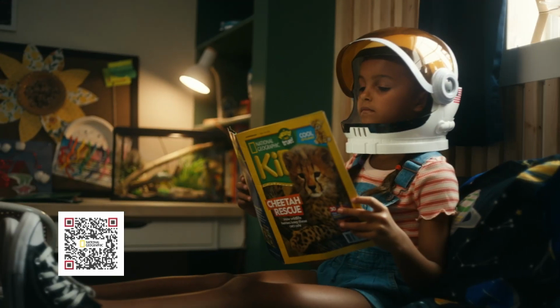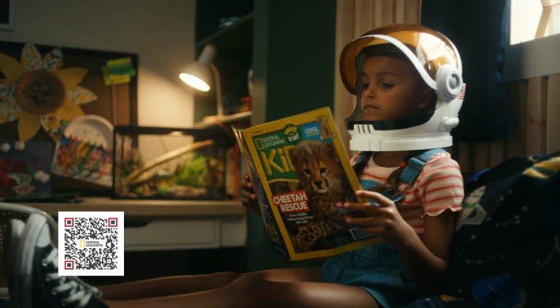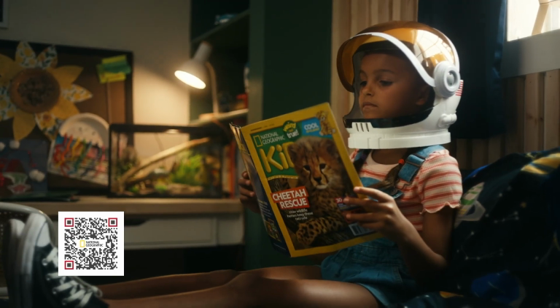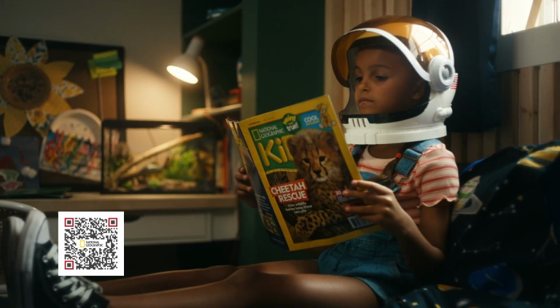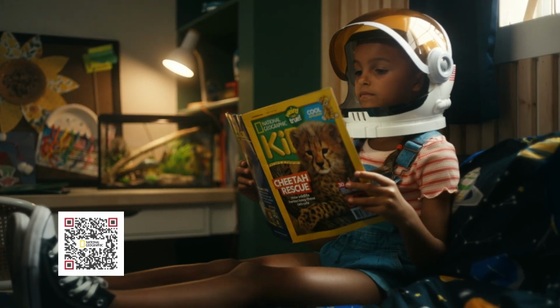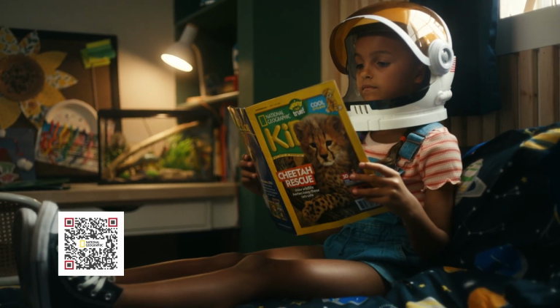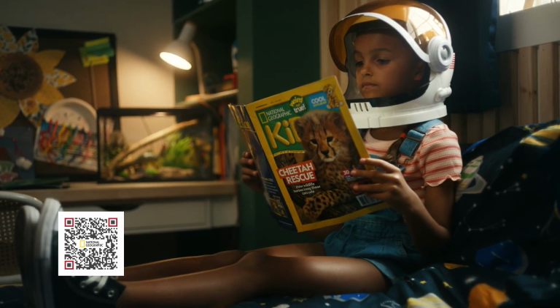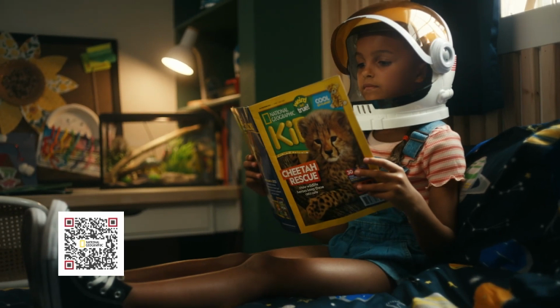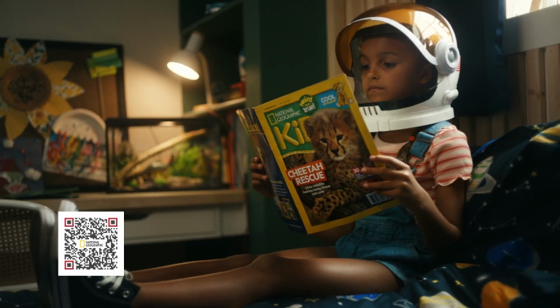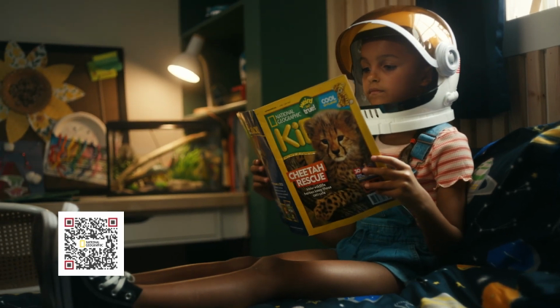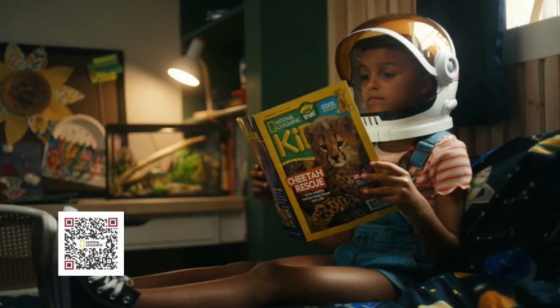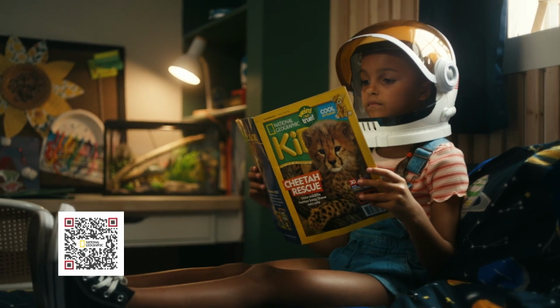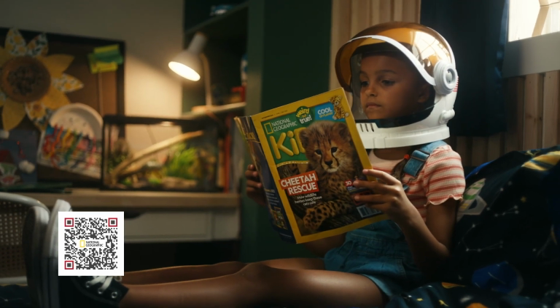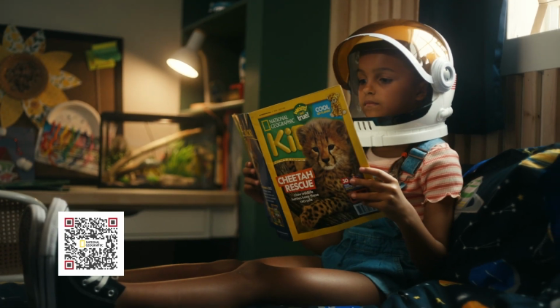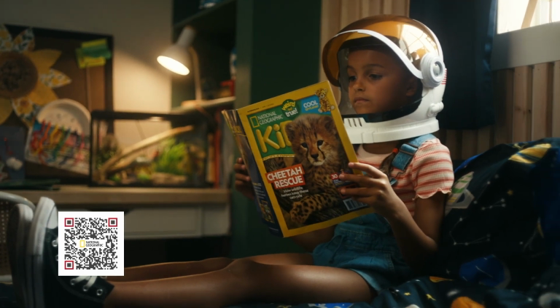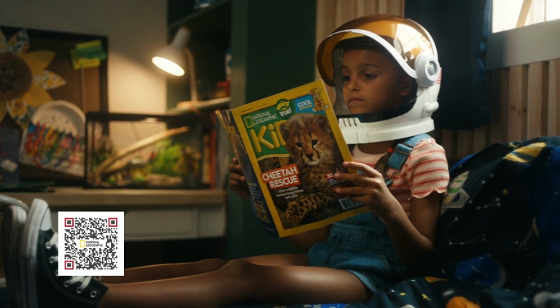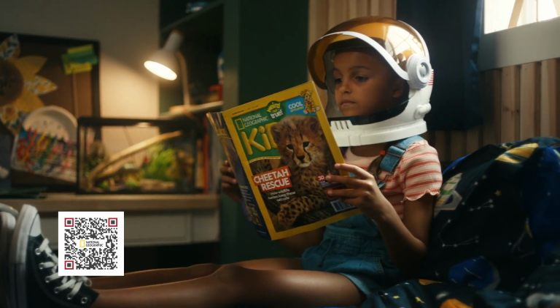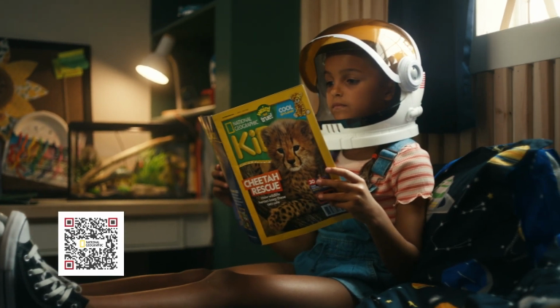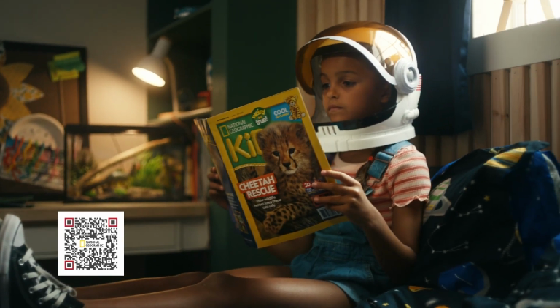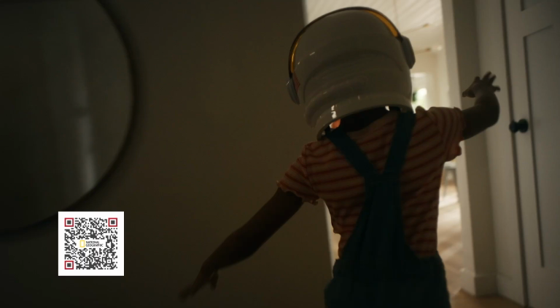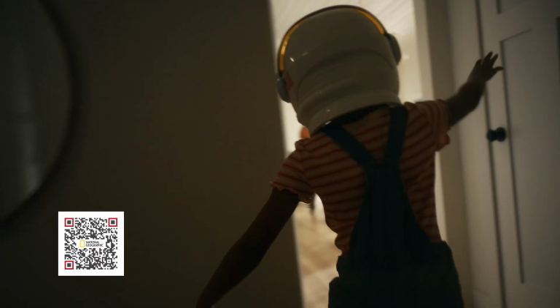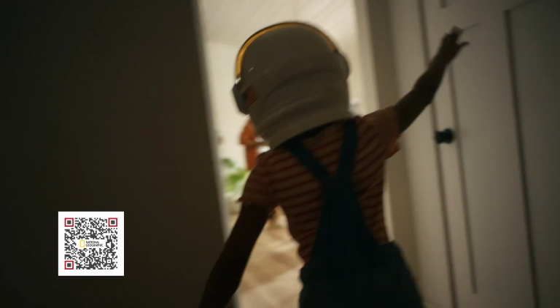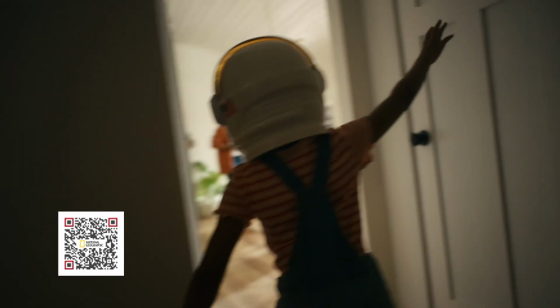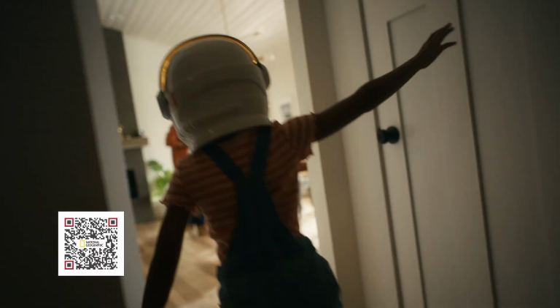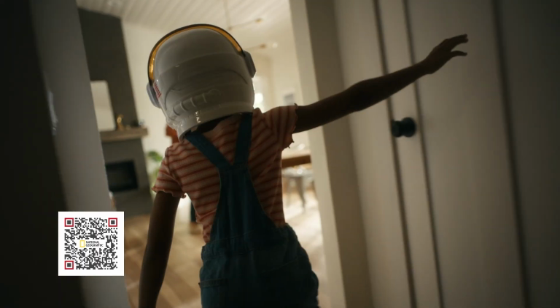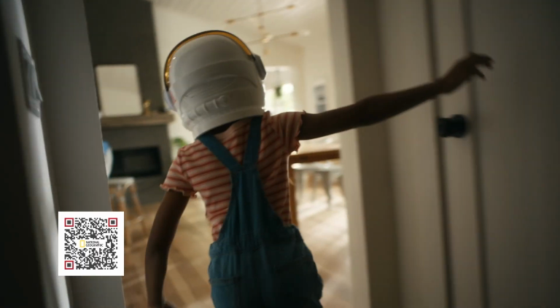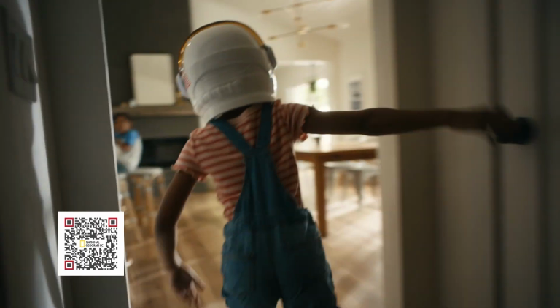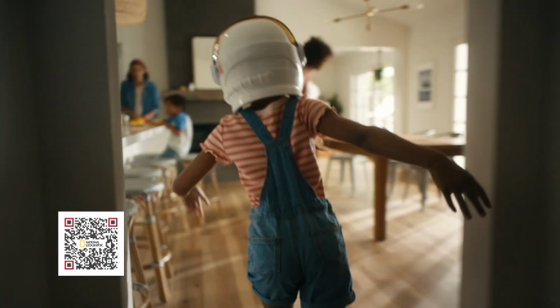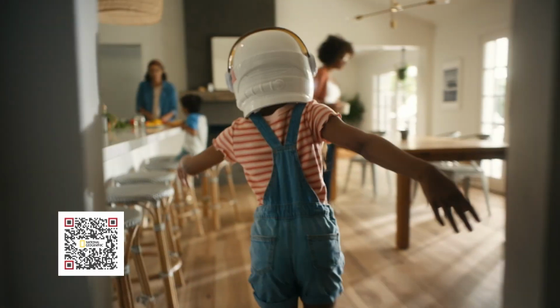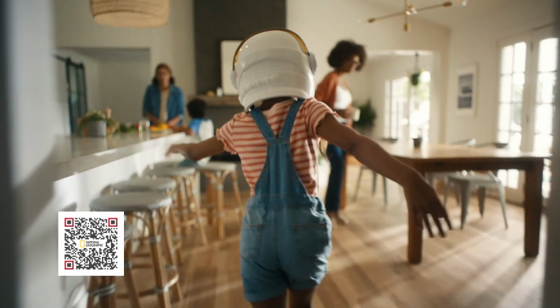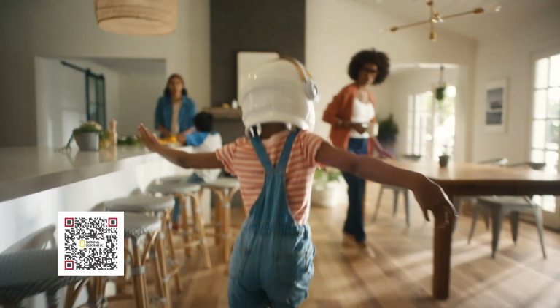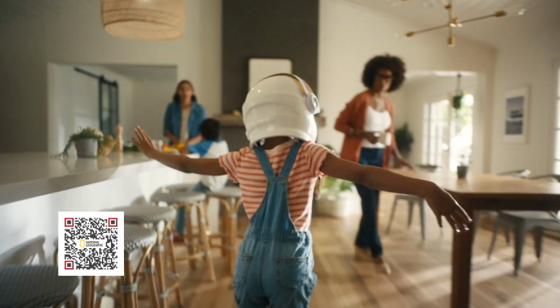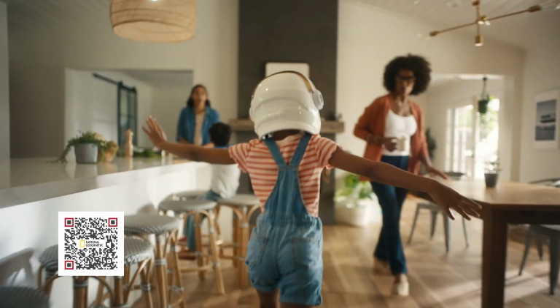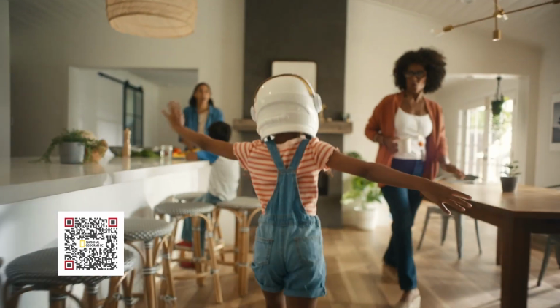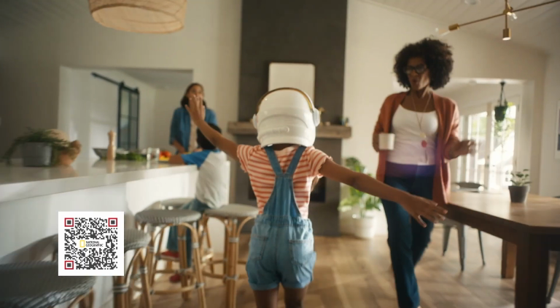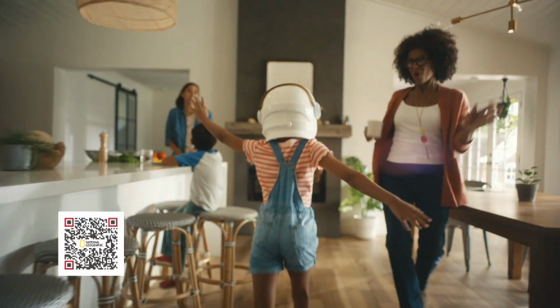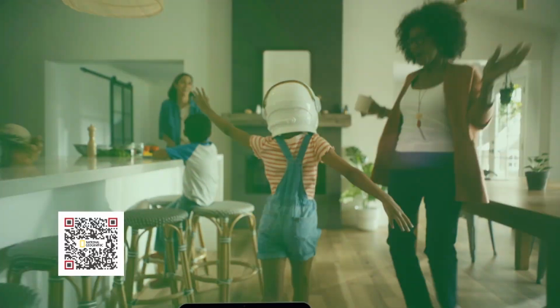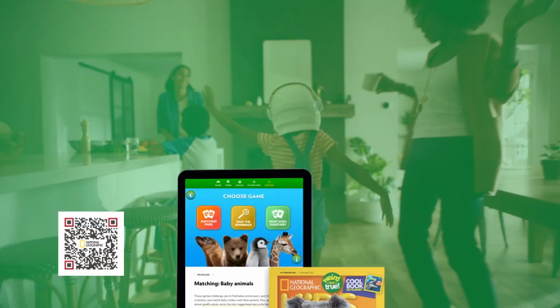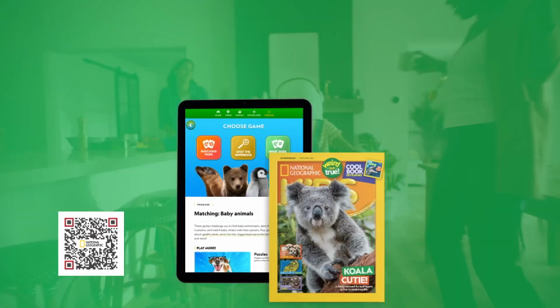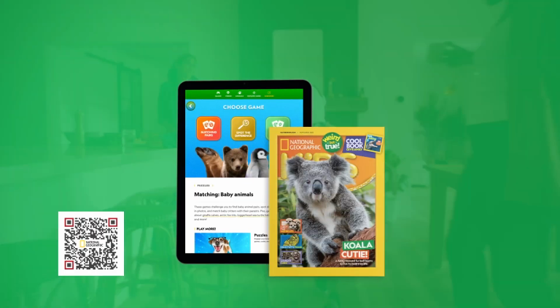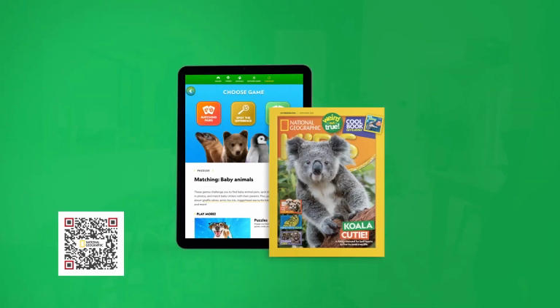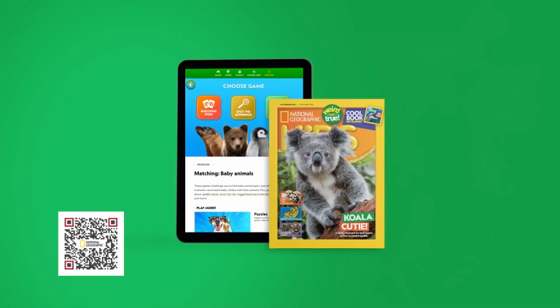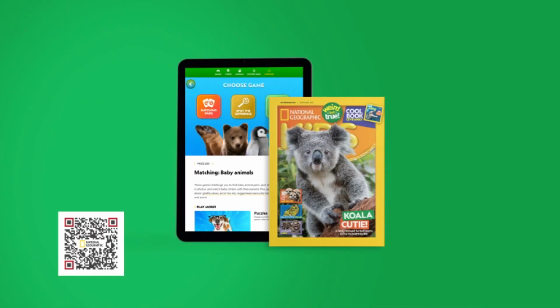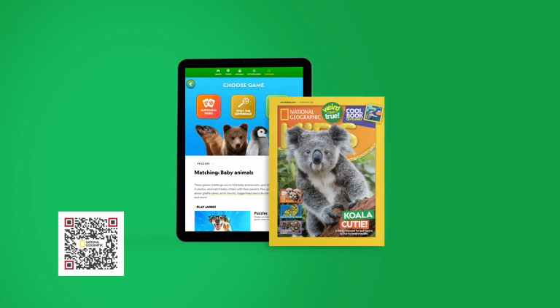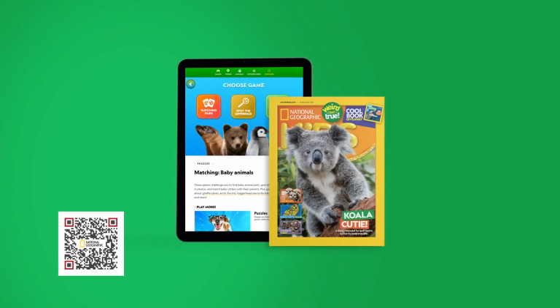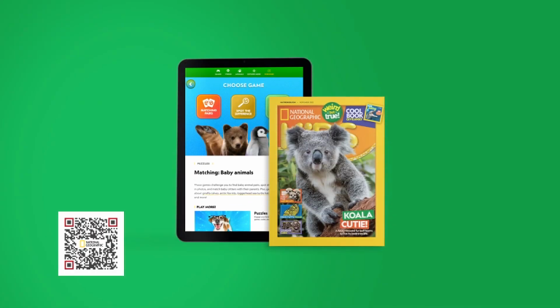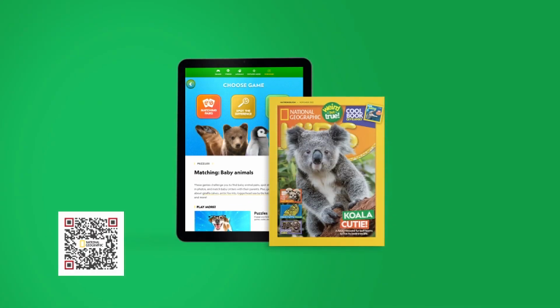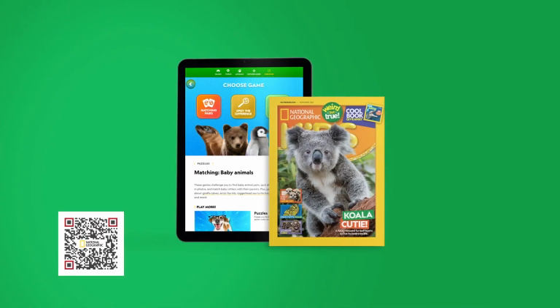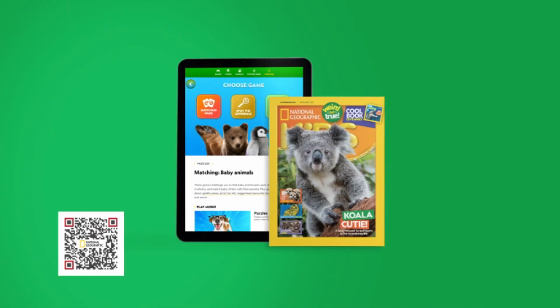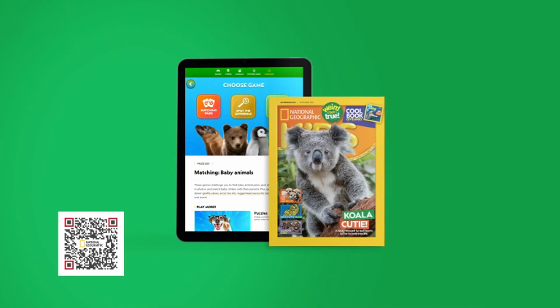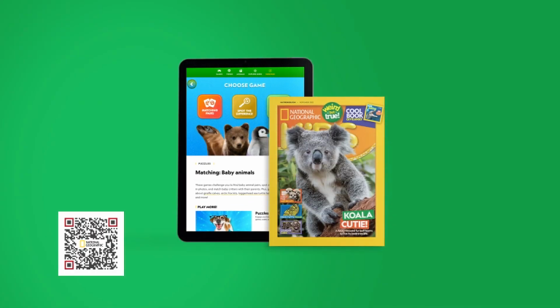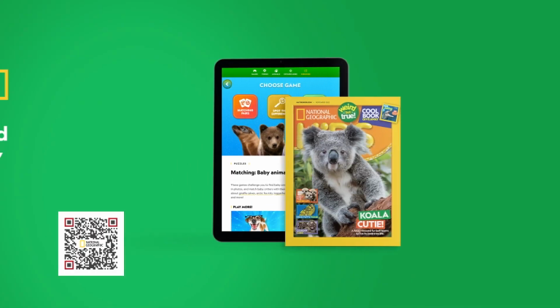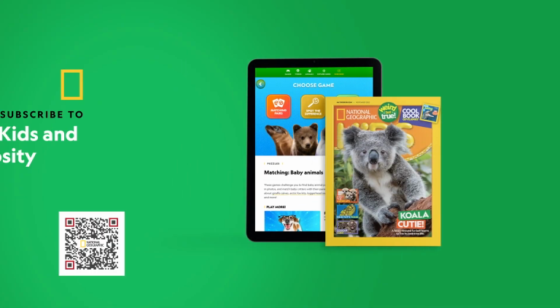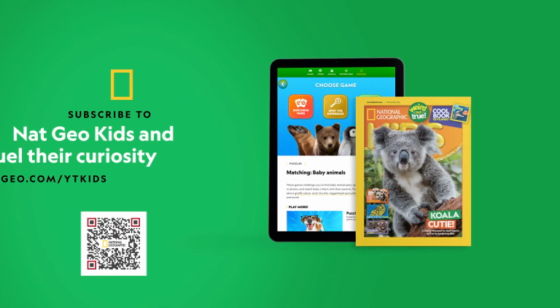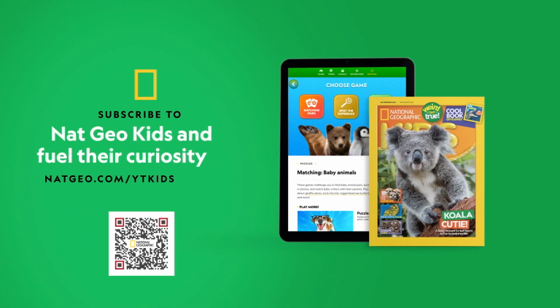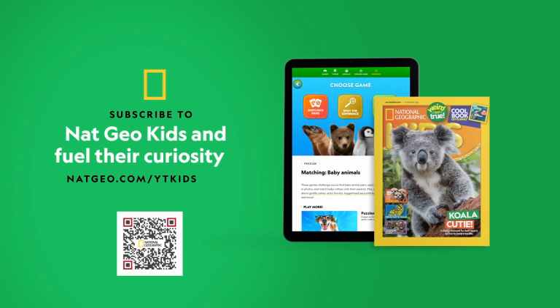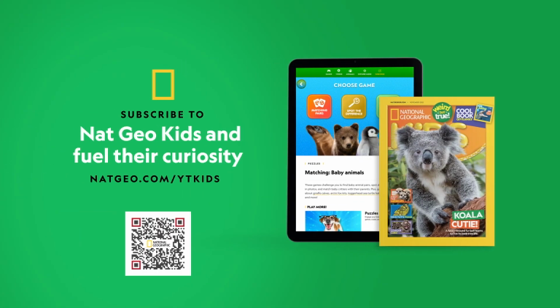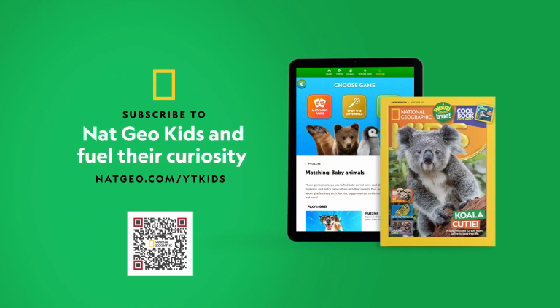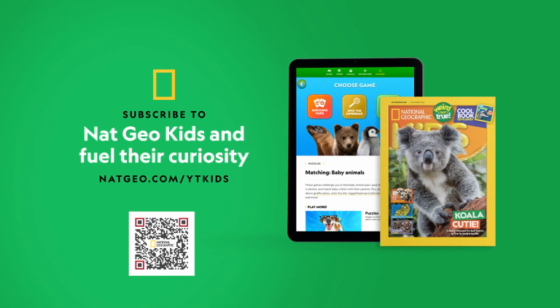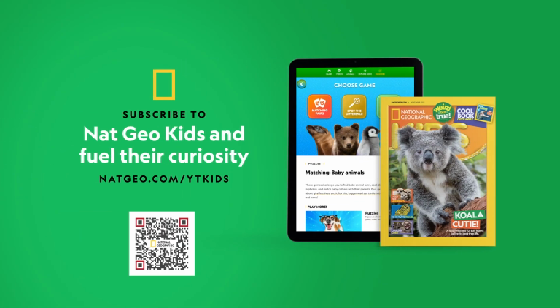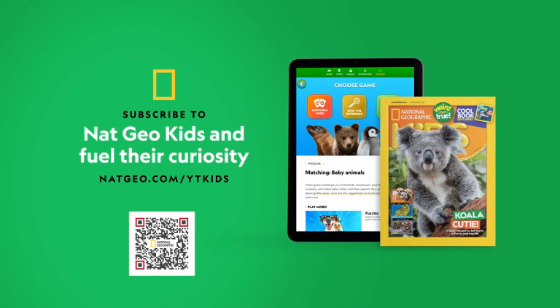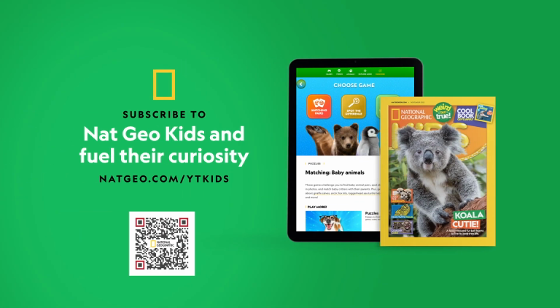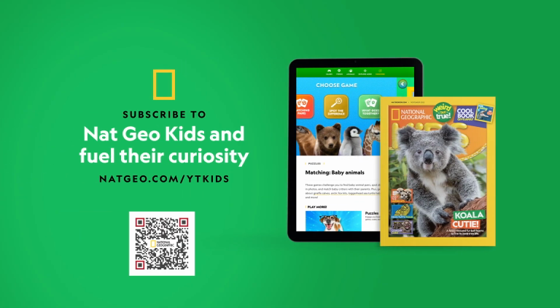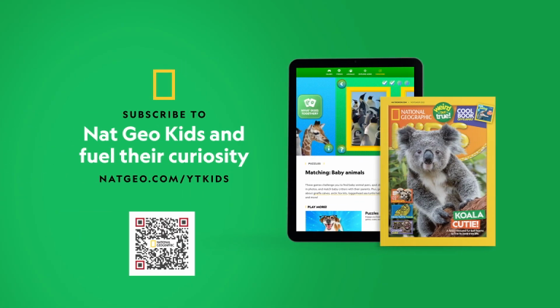For your moonlighting astronomers with out-of-this-world dreams, fuel their curiosity with Nat Geo Kids.